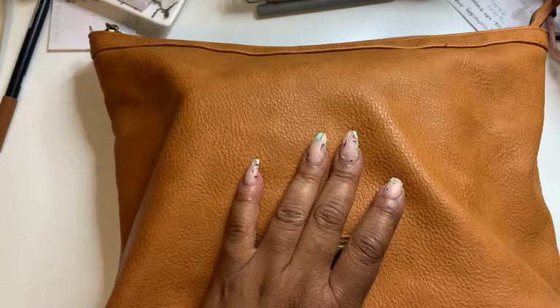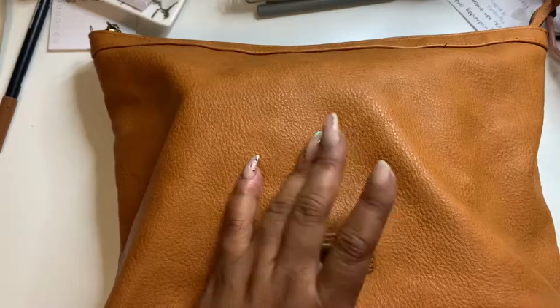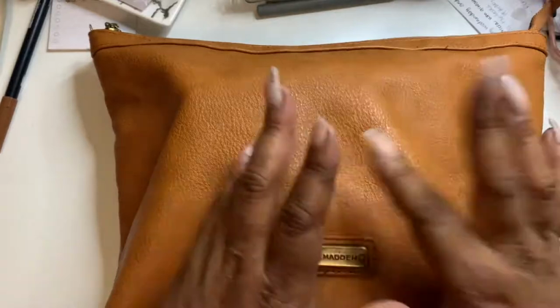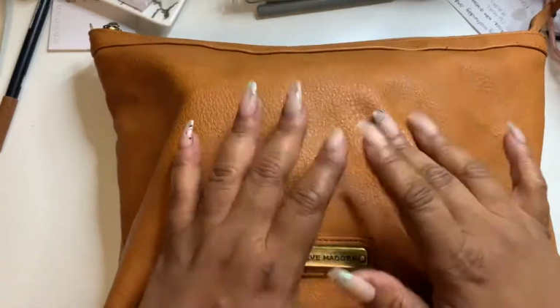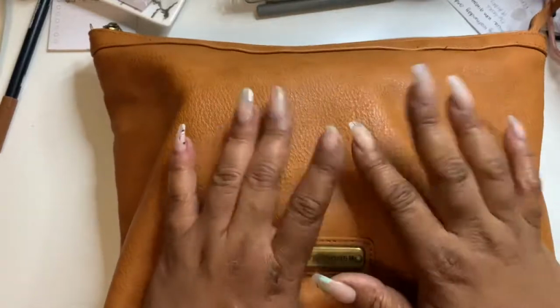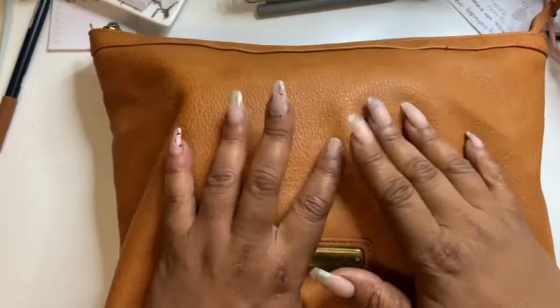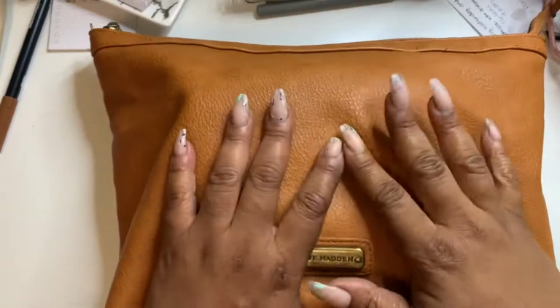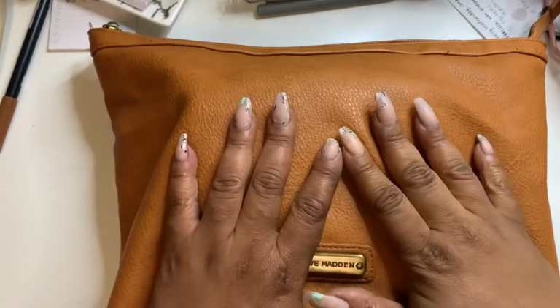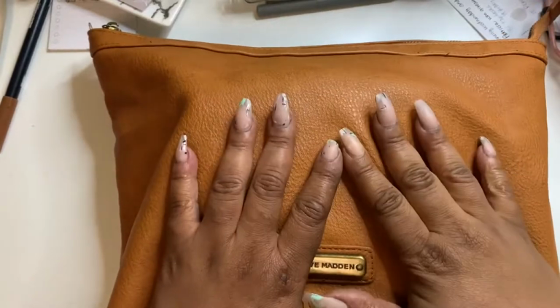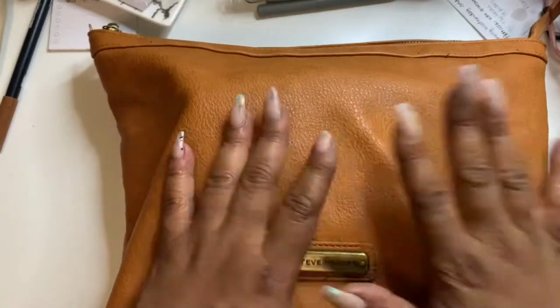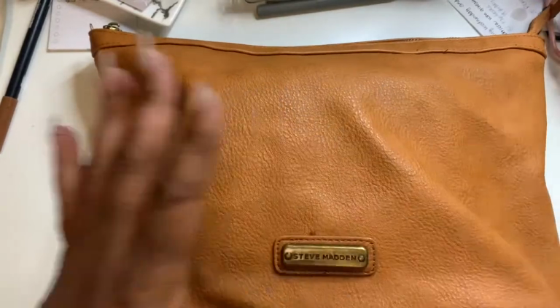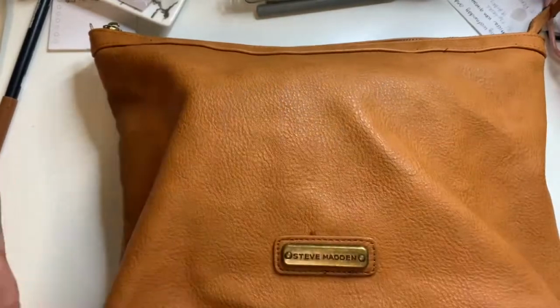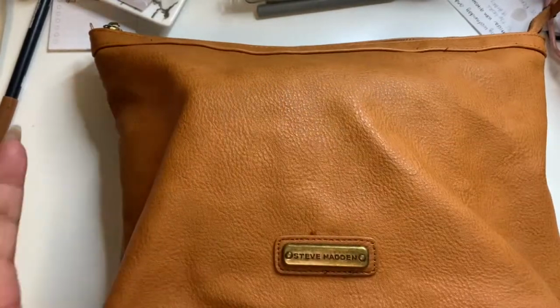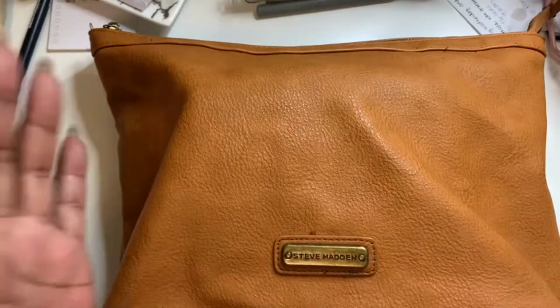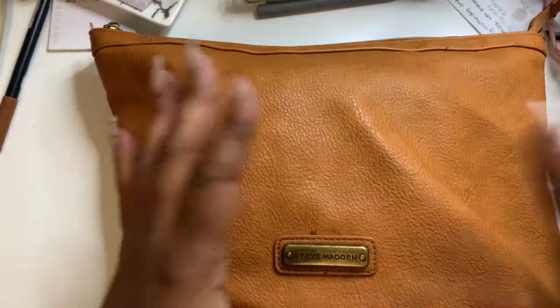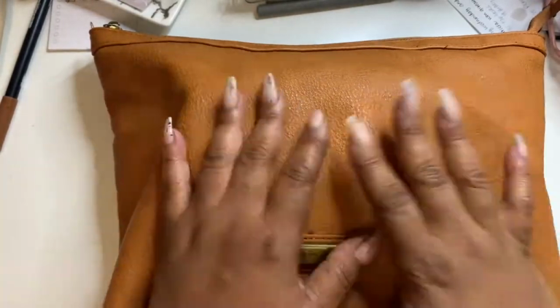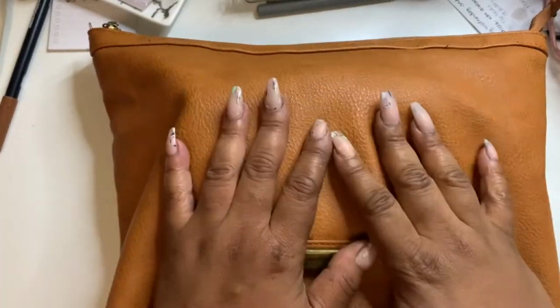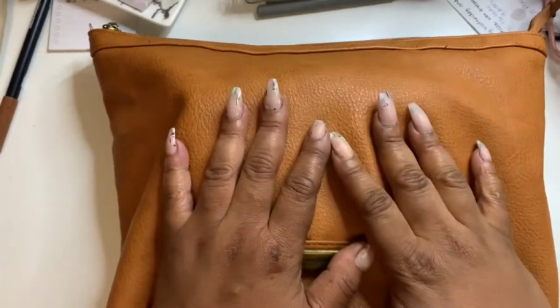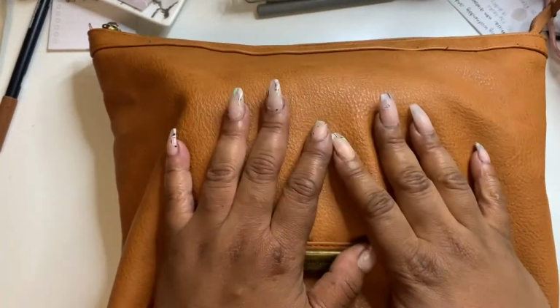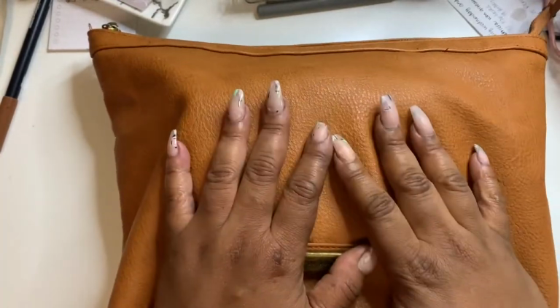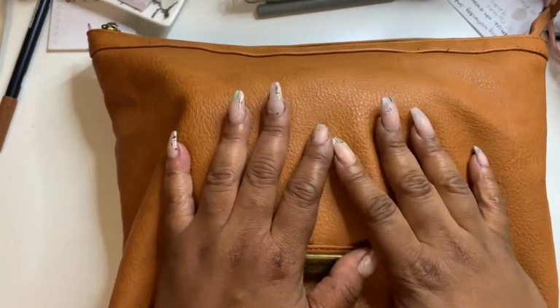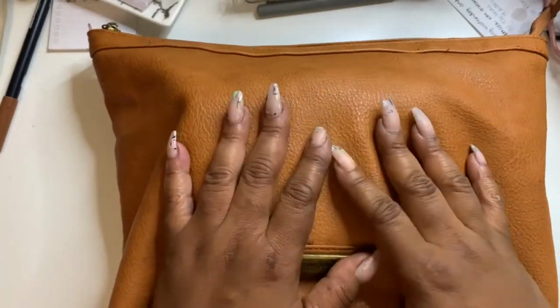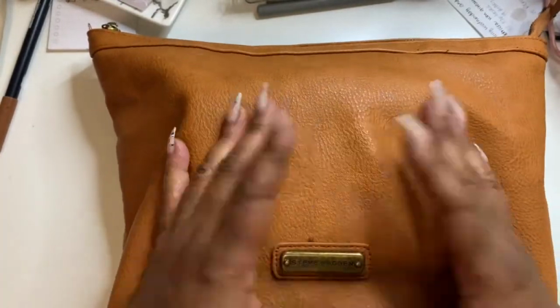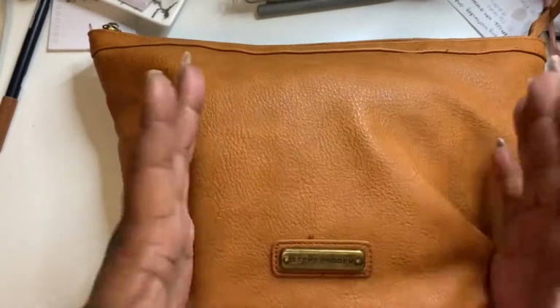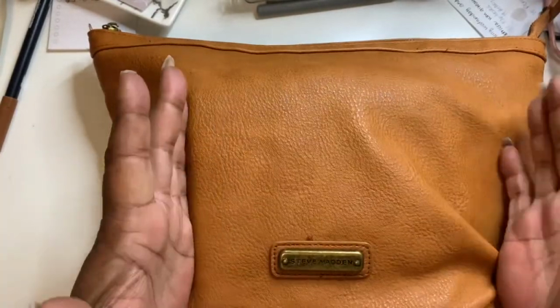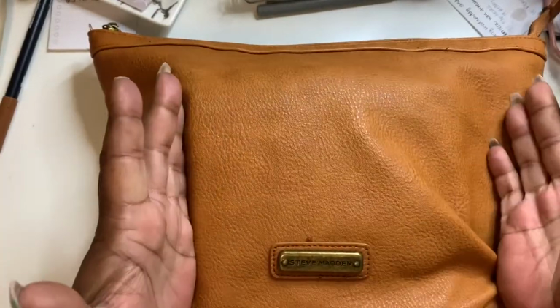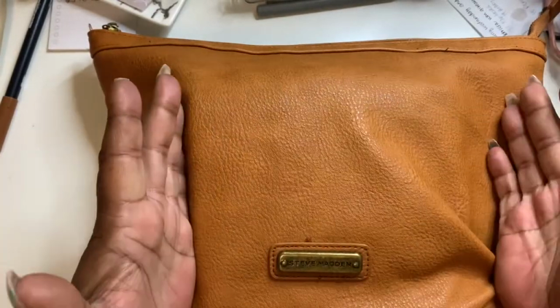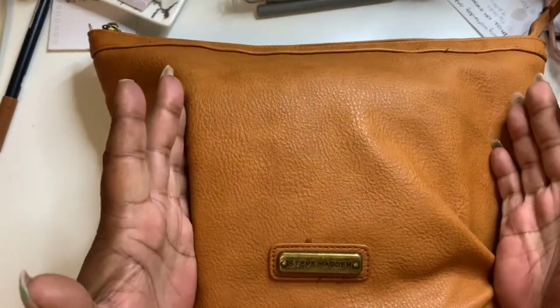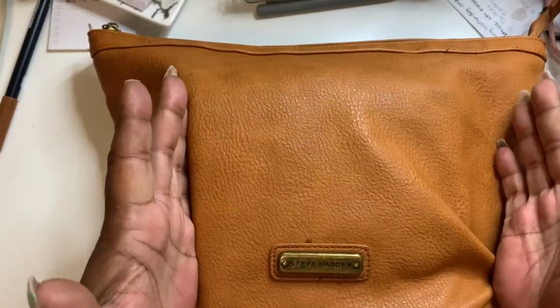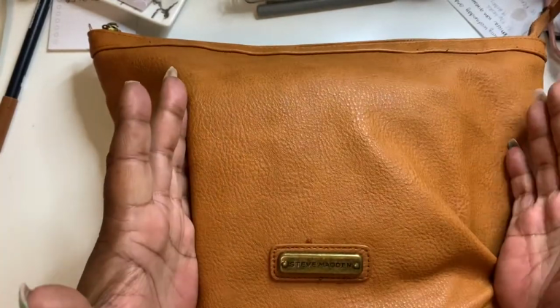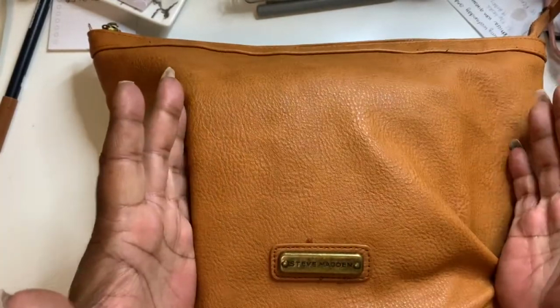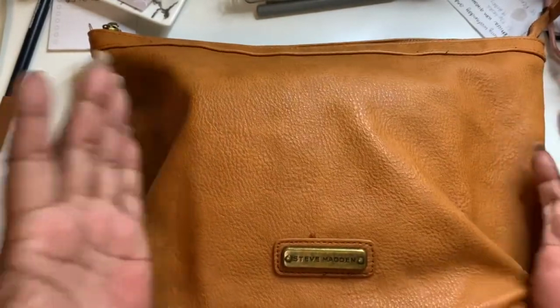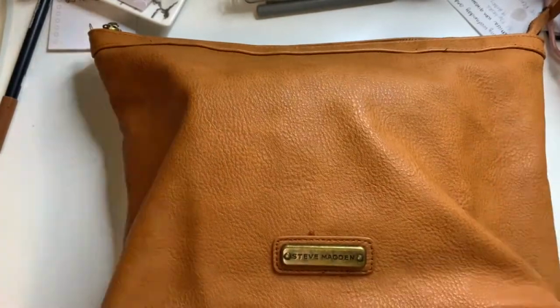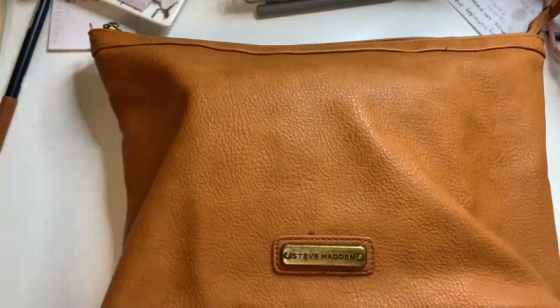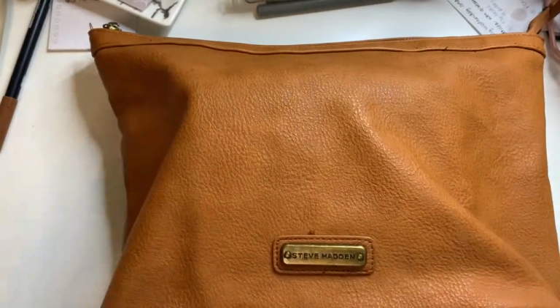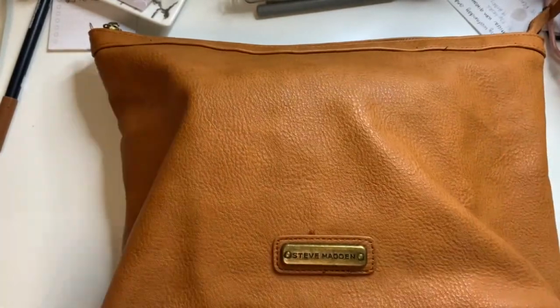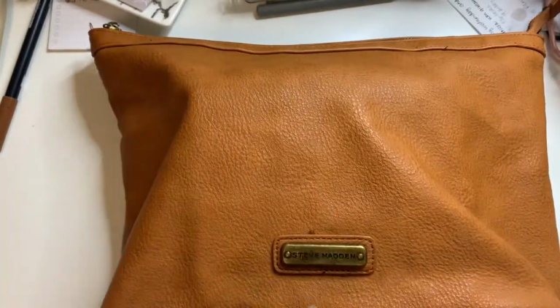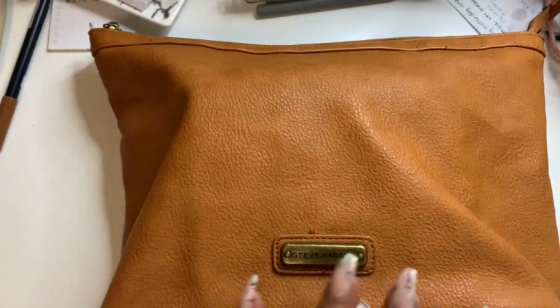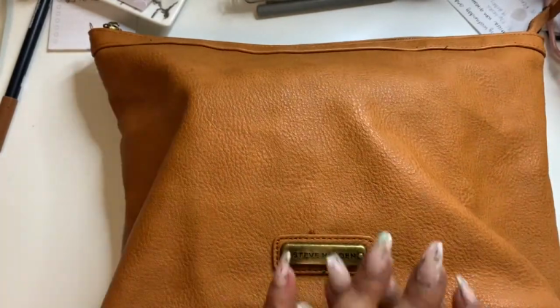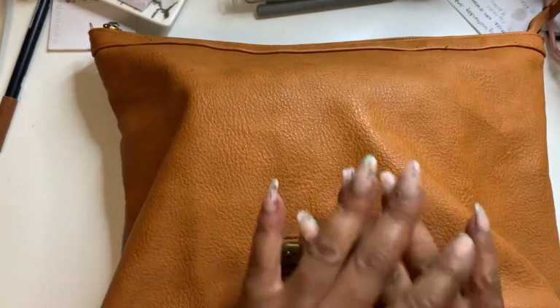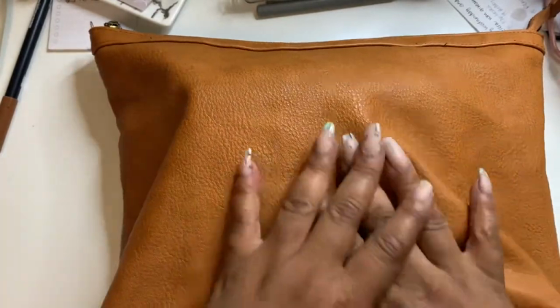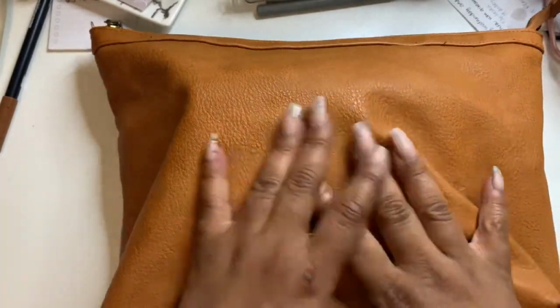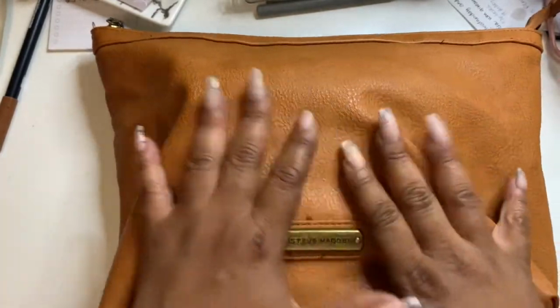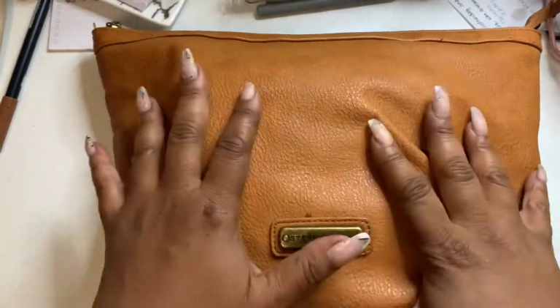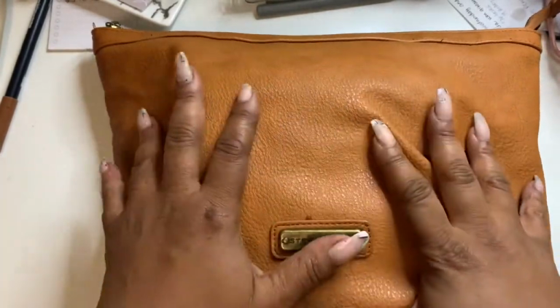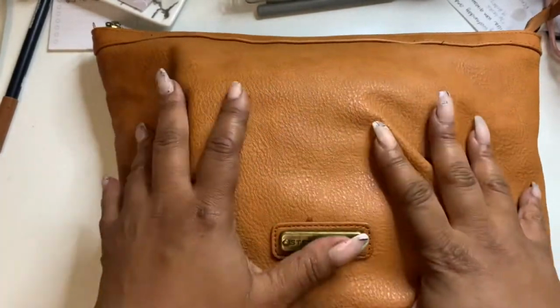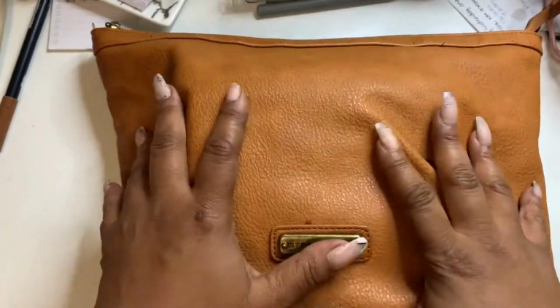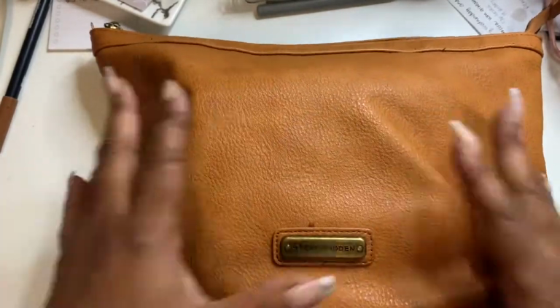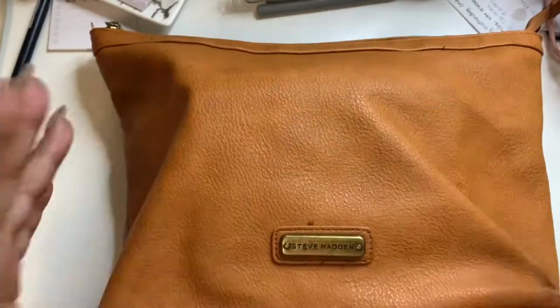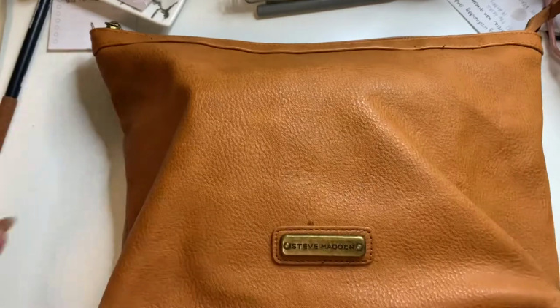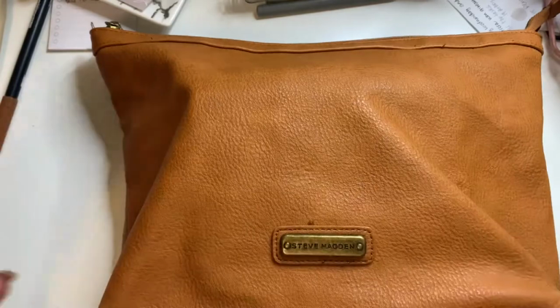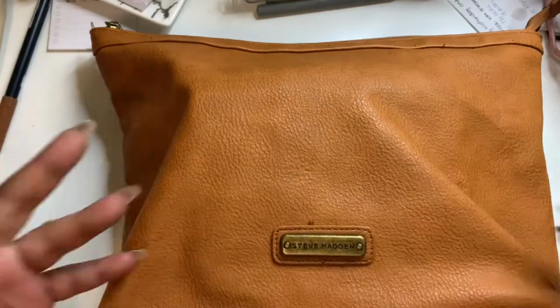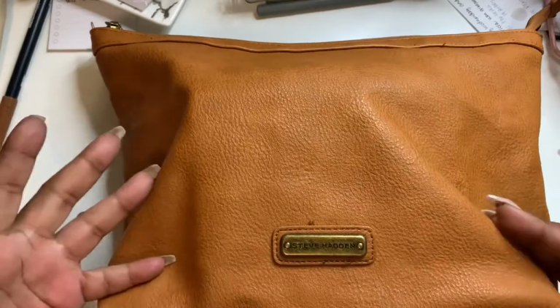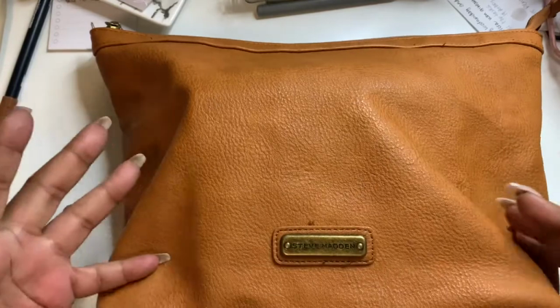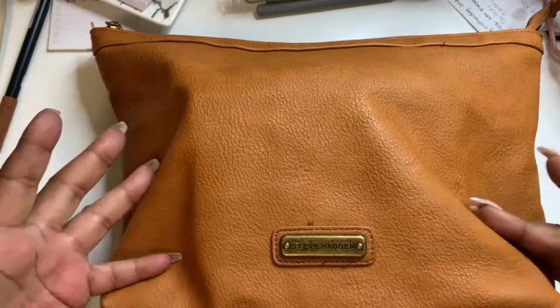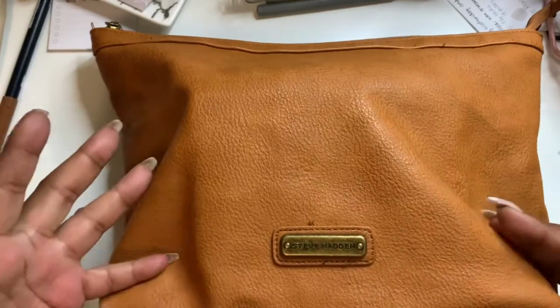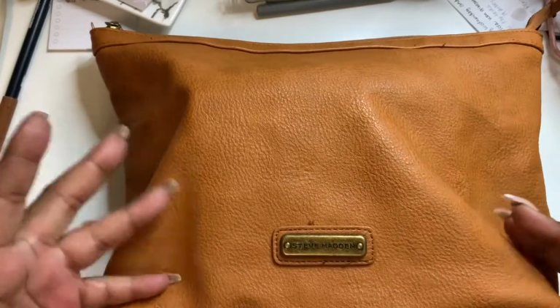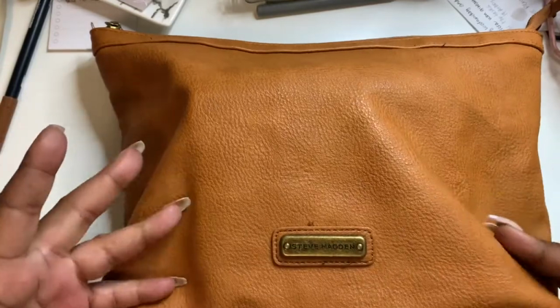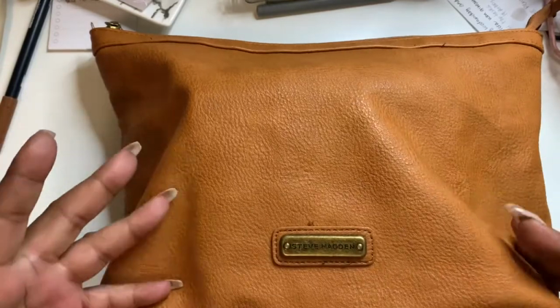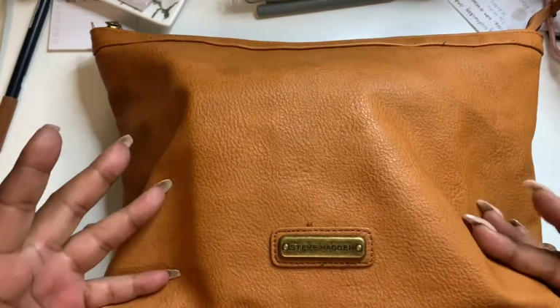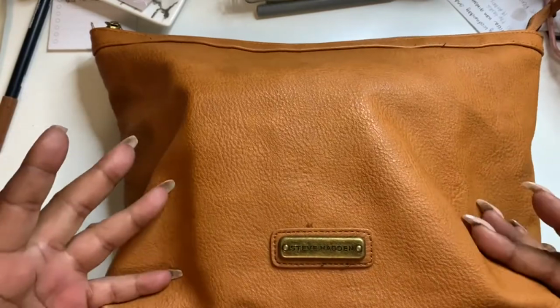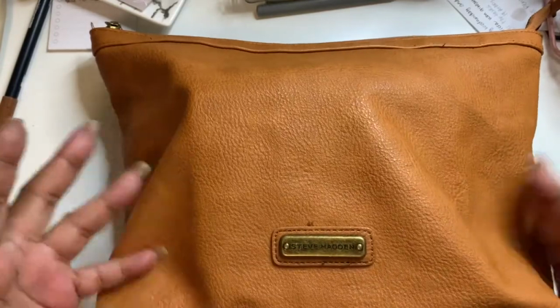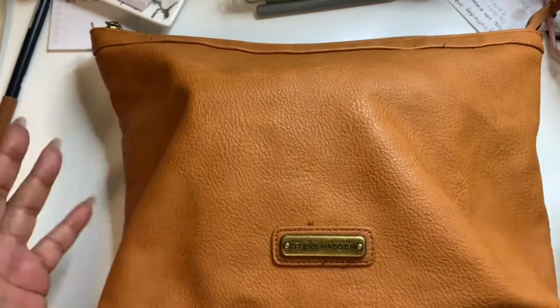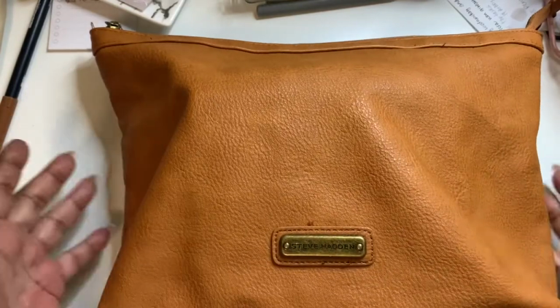Hey everyone and welcome to Norris Cove. I'm Yoshida and today we're going to show what's in my planner bag.